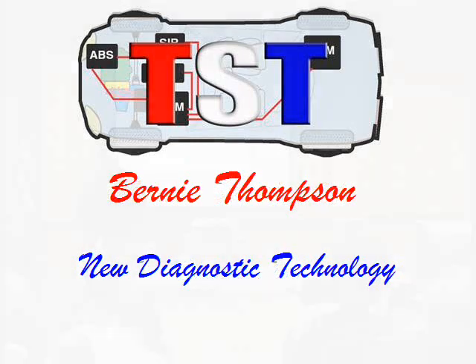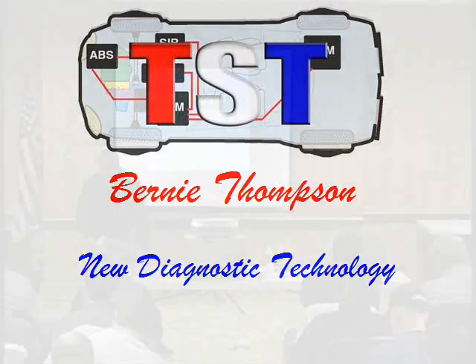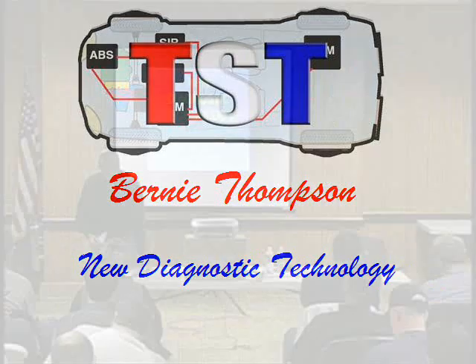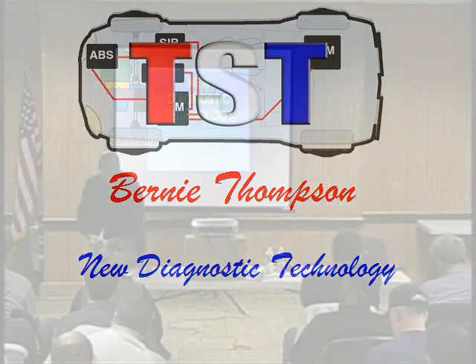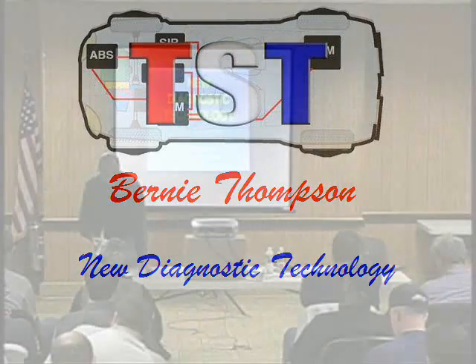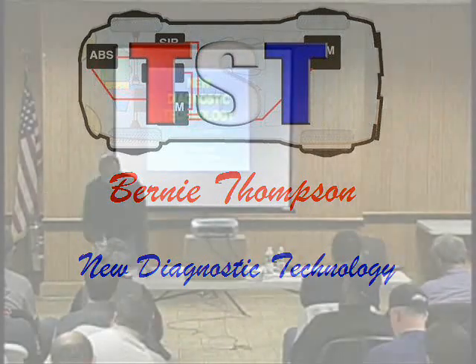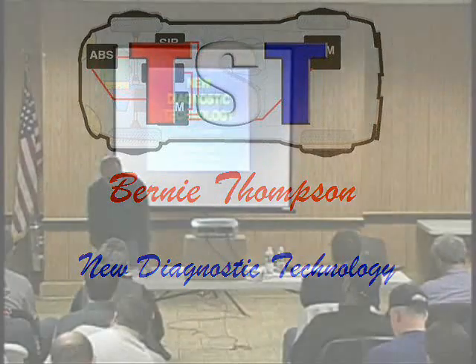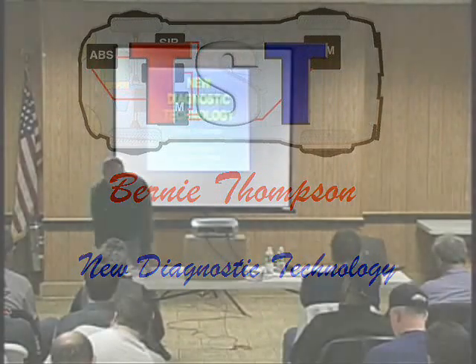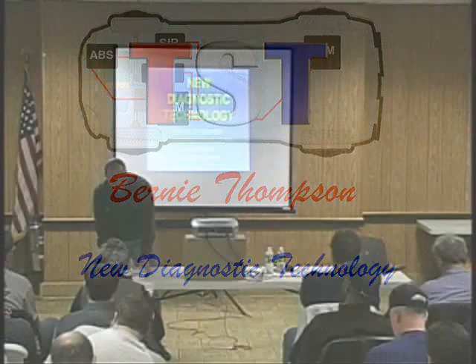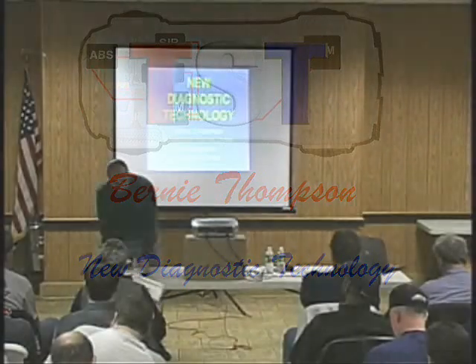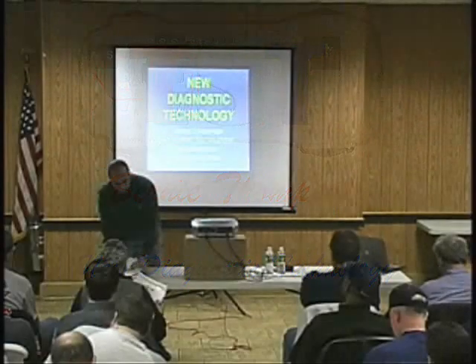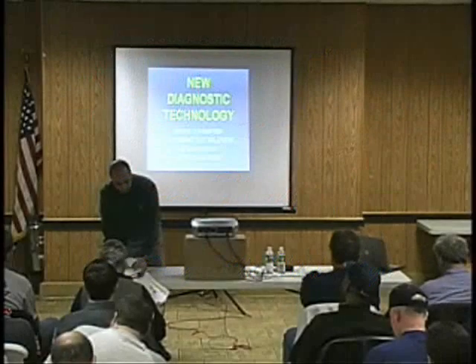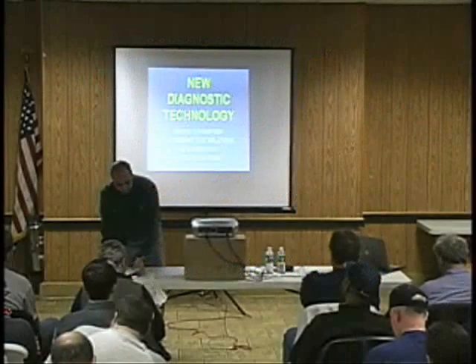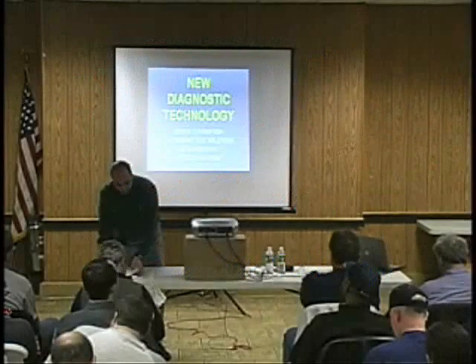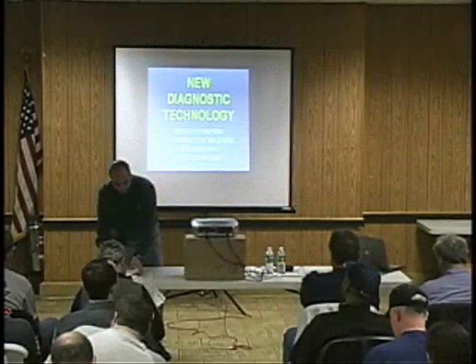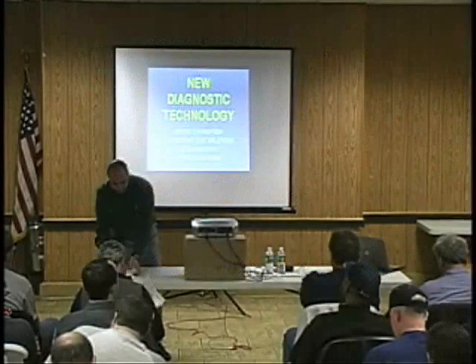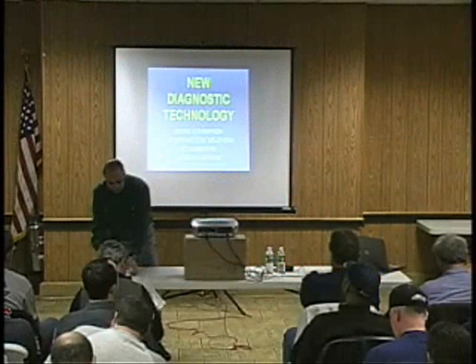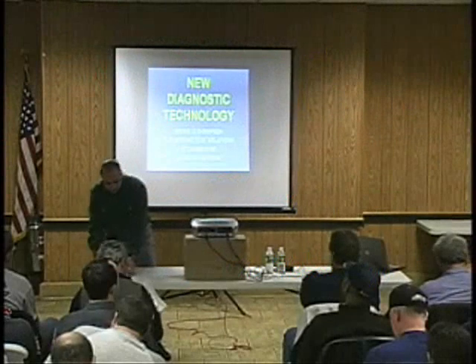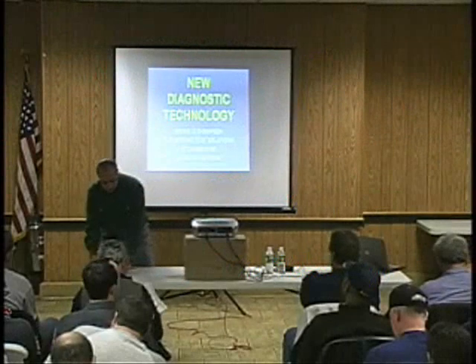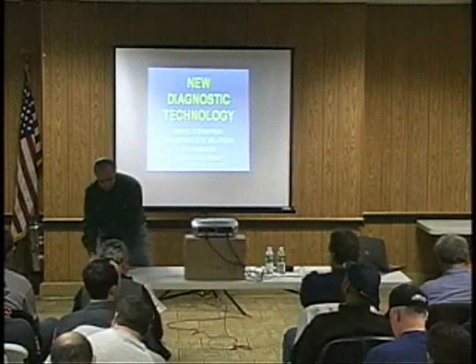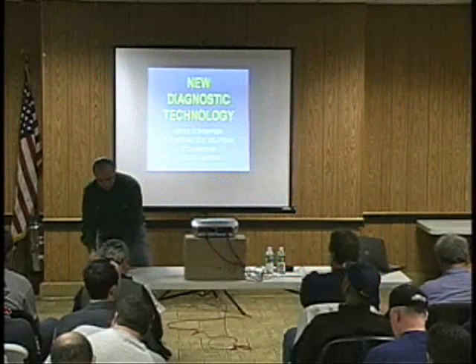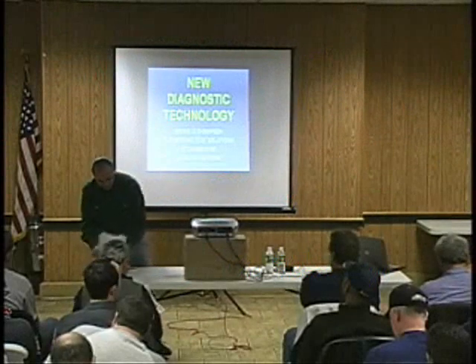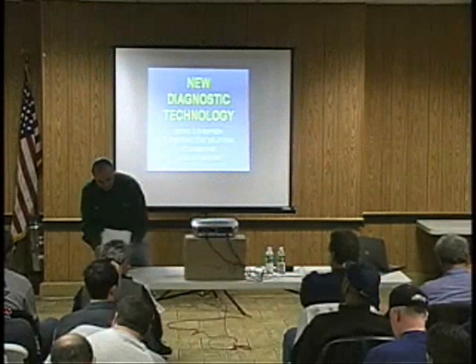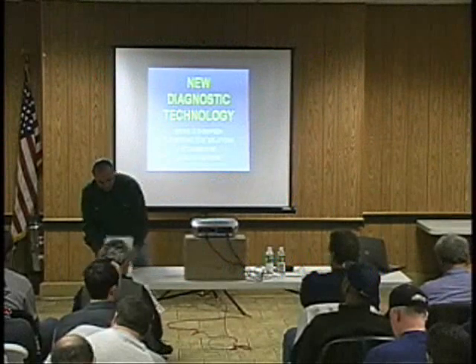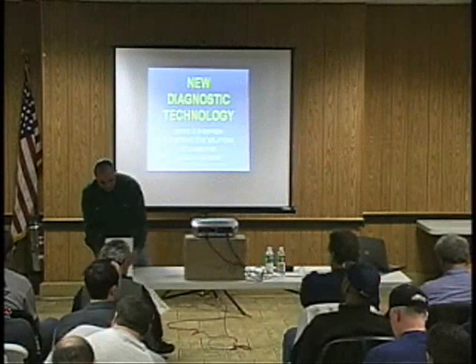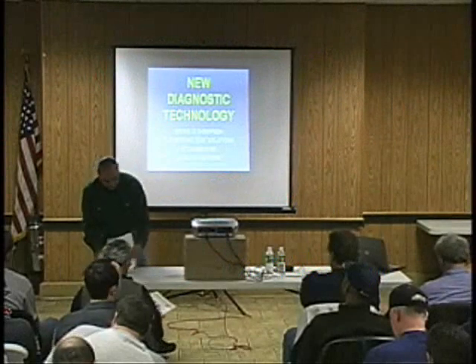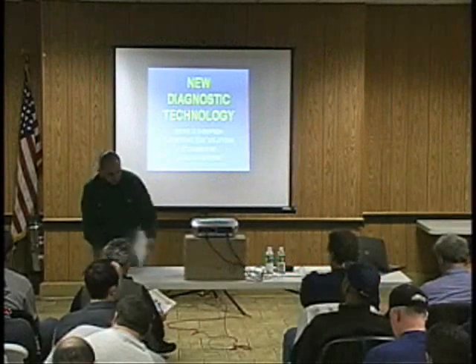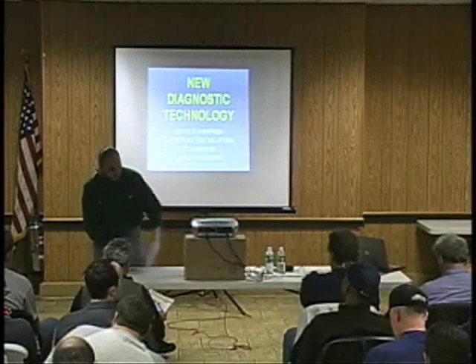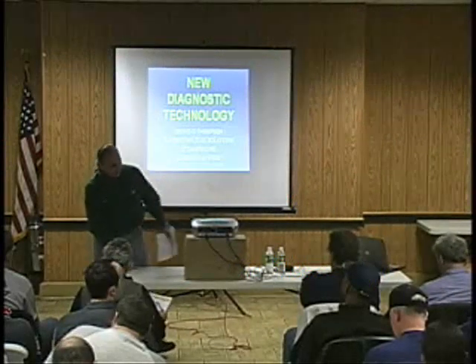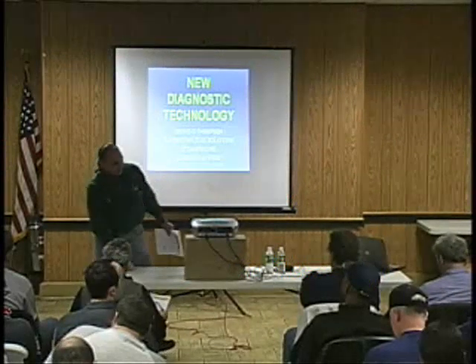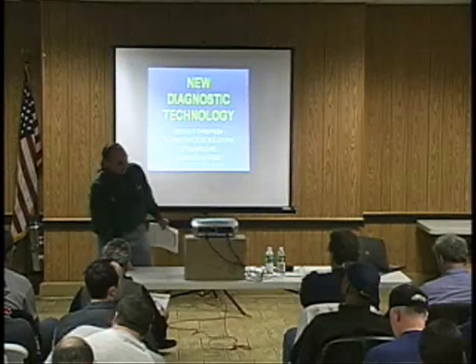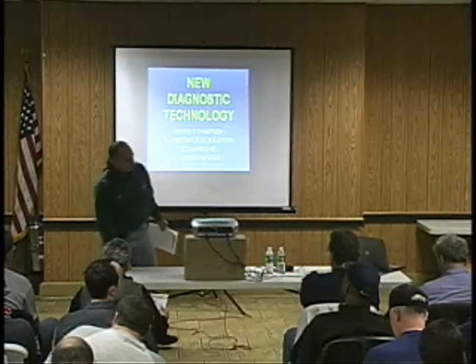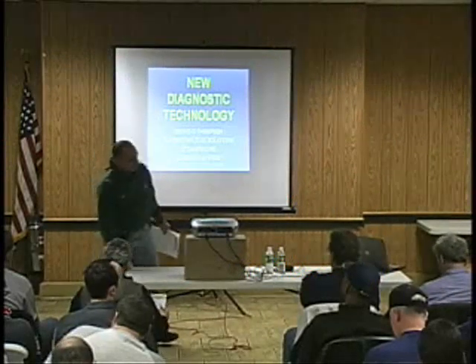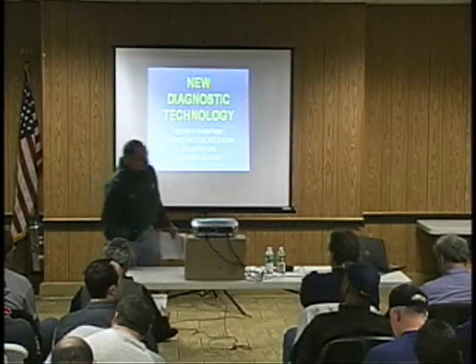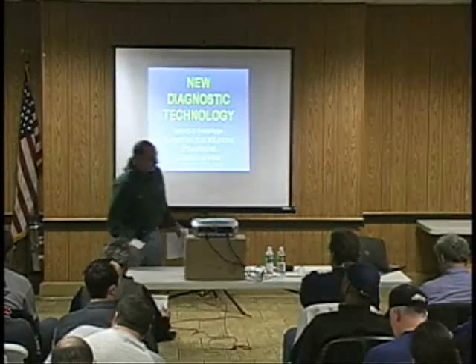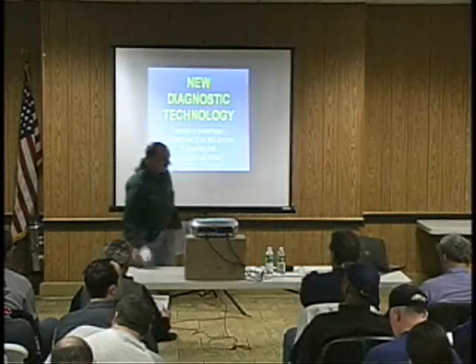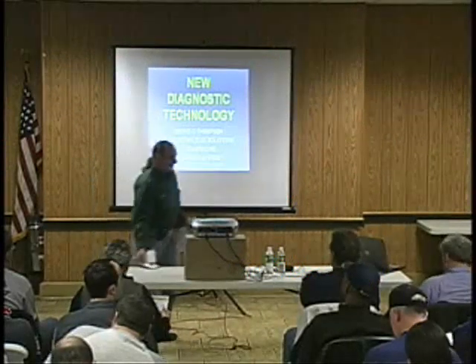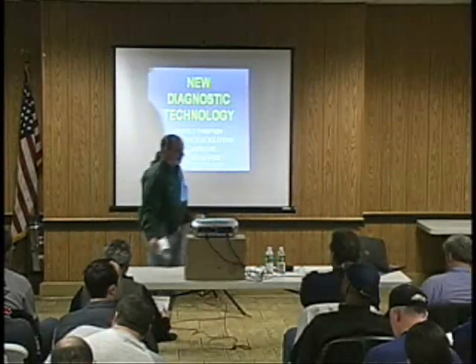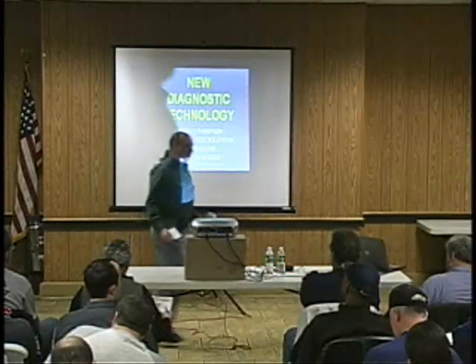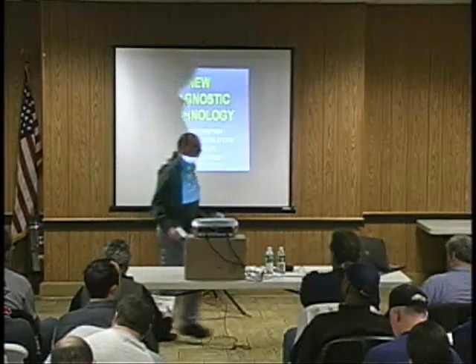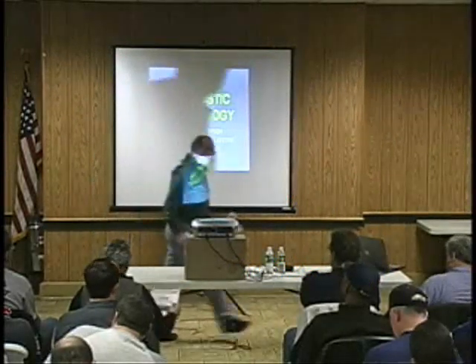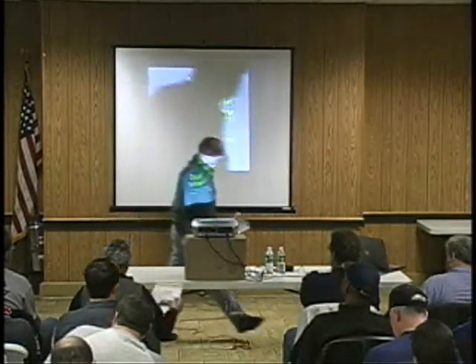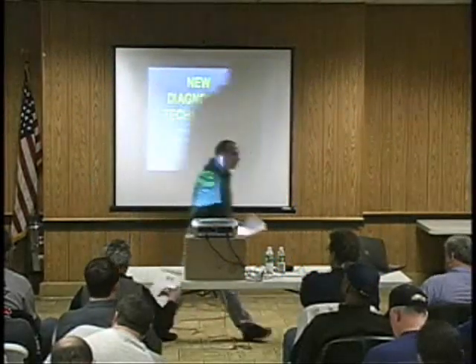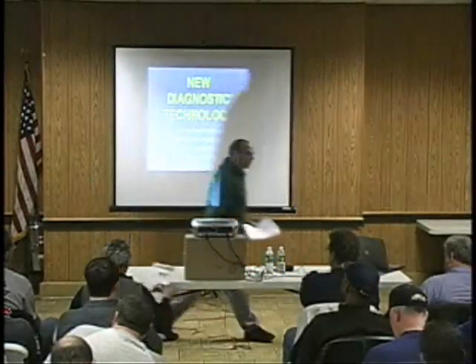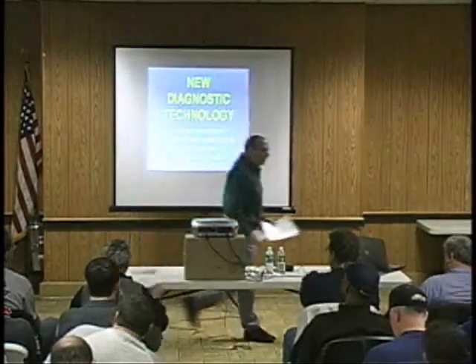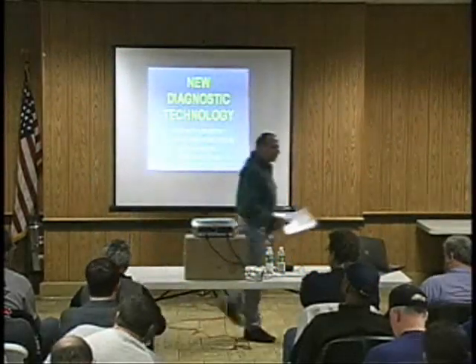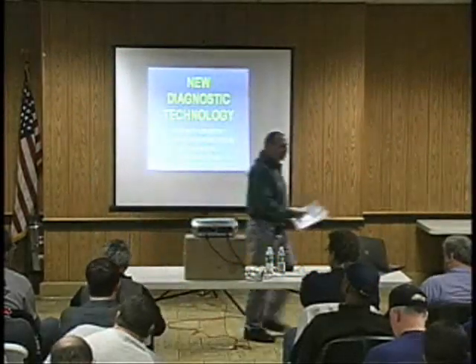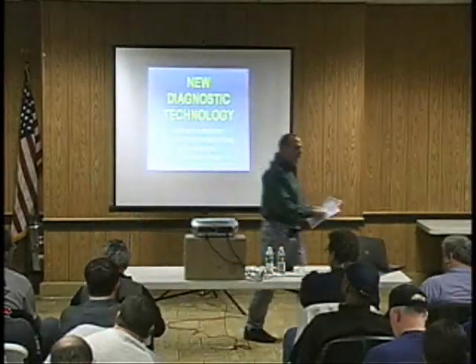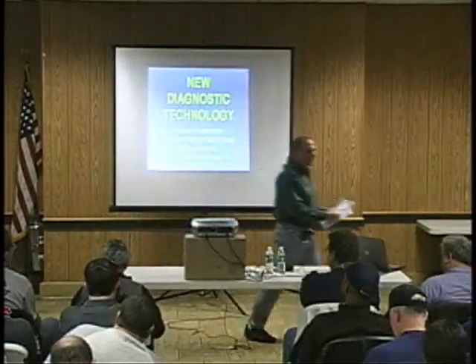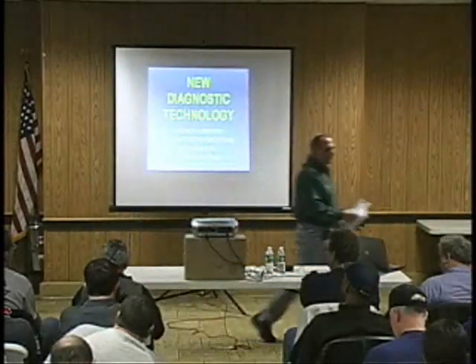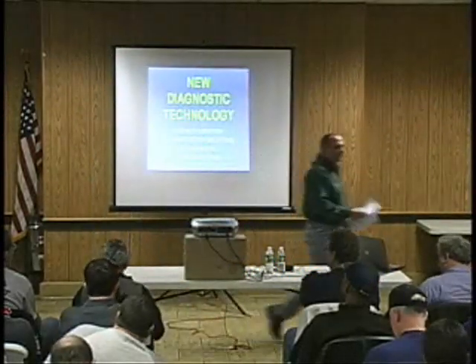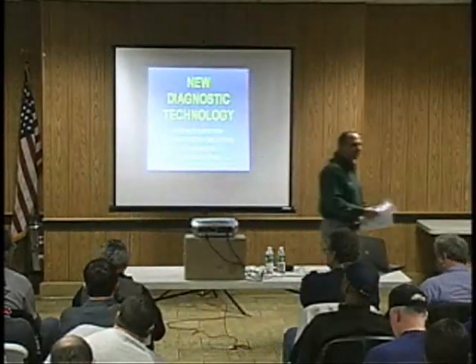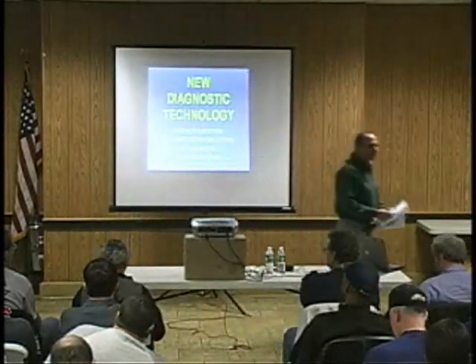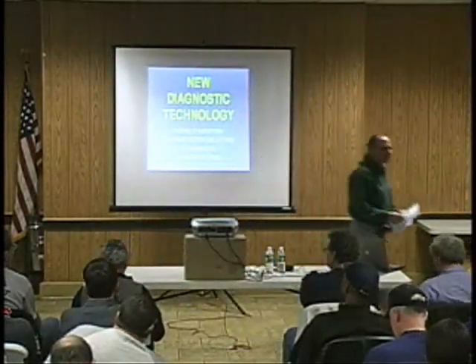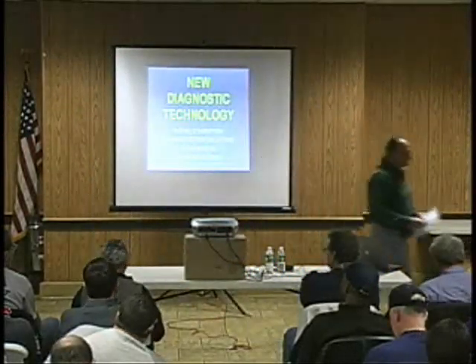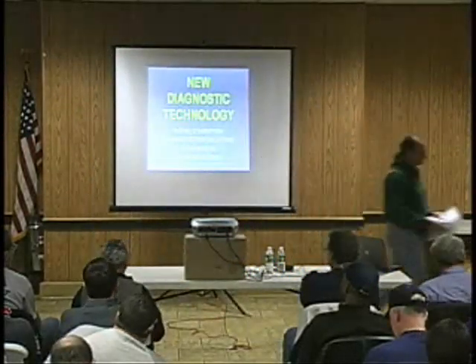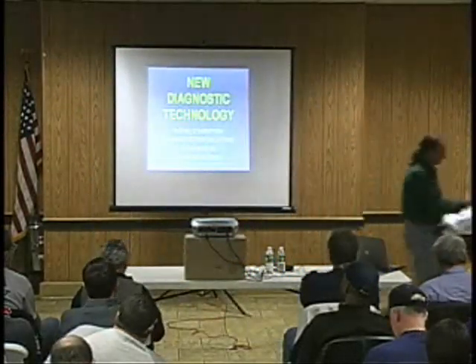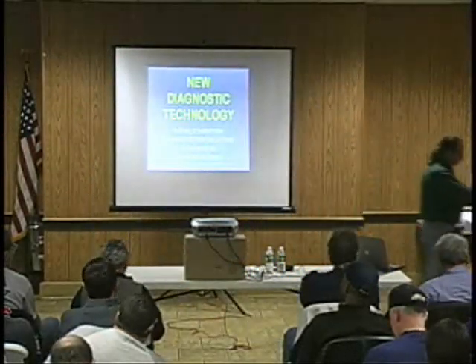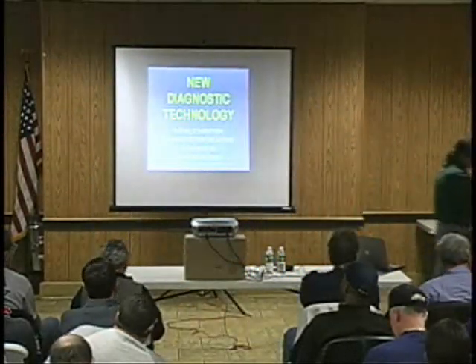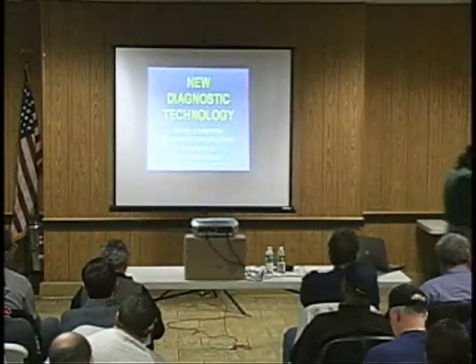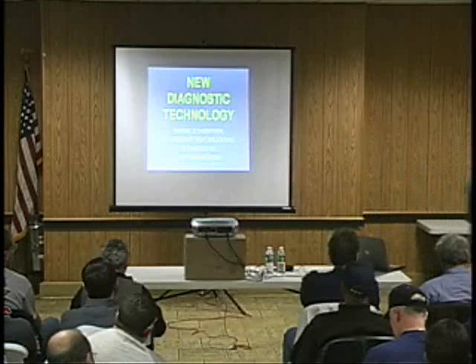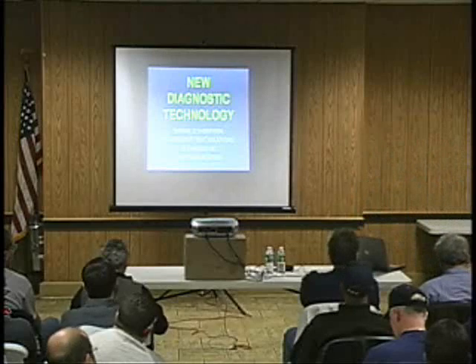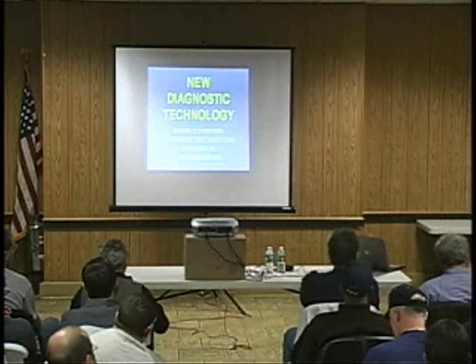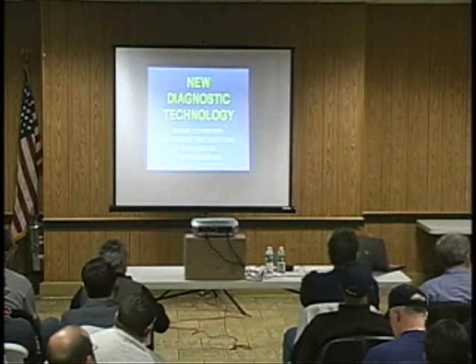With no further ado, my buddy, Mr. Bernie Thompson — get ready, get yourself bolted down, here he comes. Hello, how are you gentlemen doing?